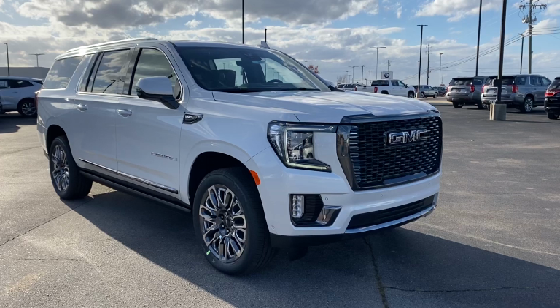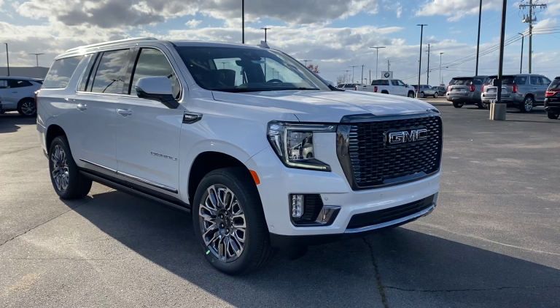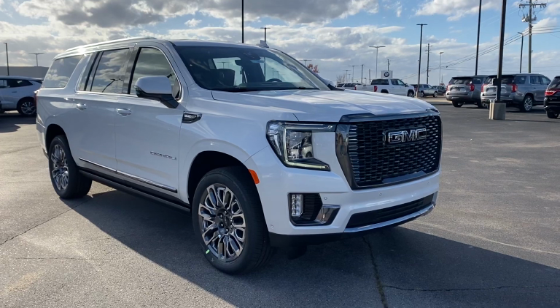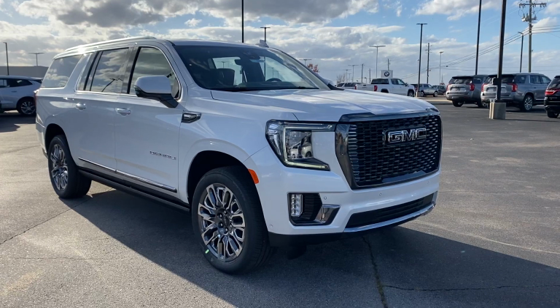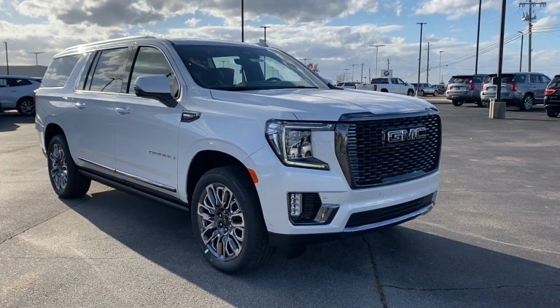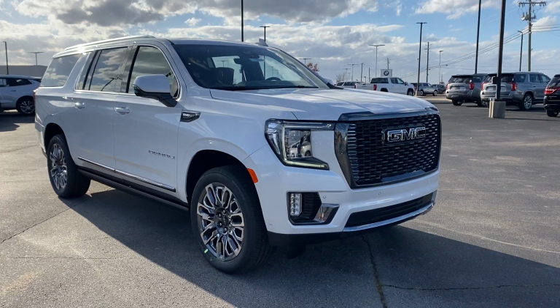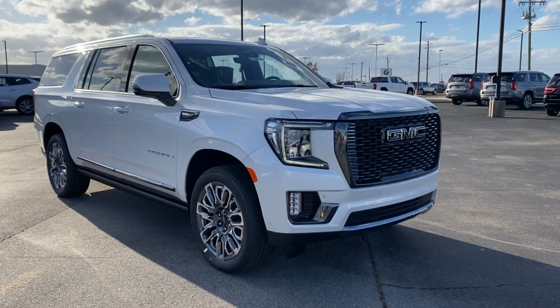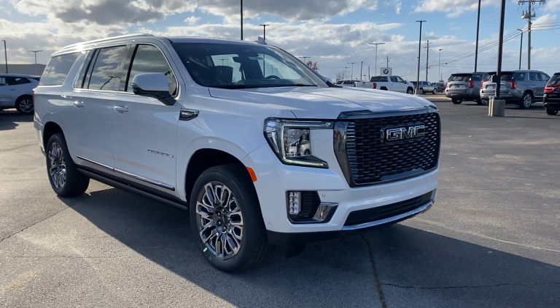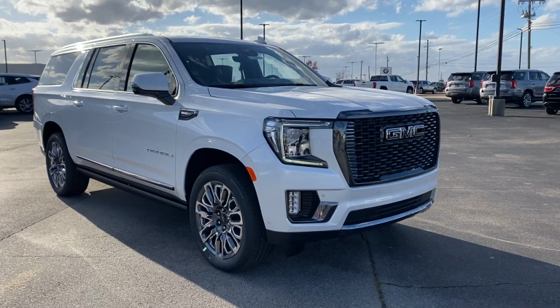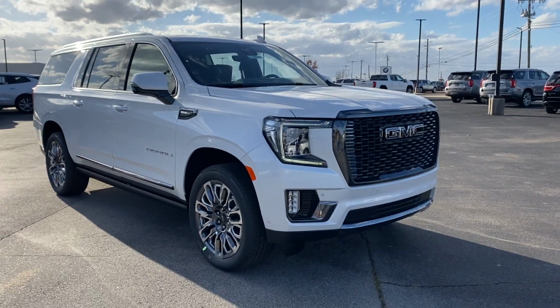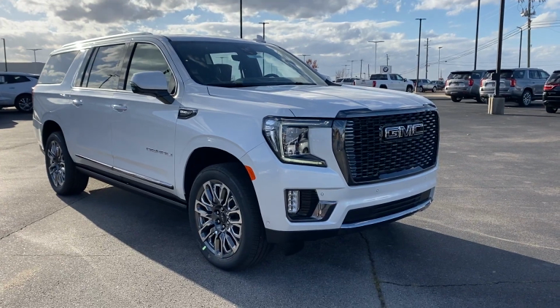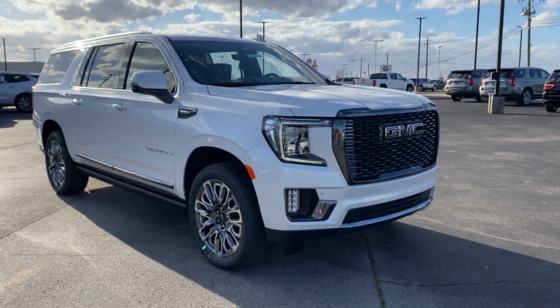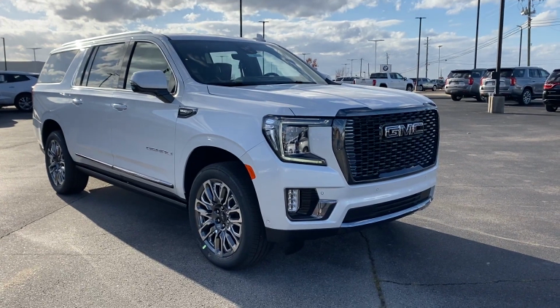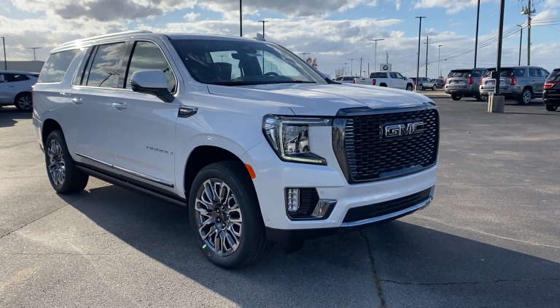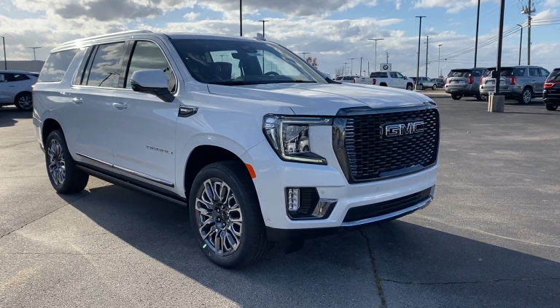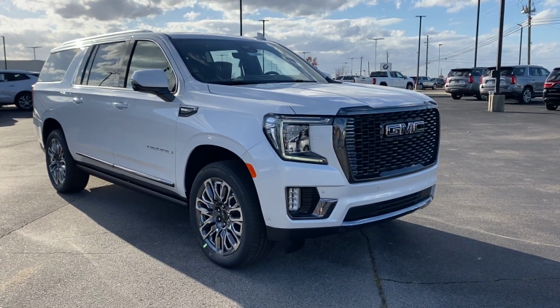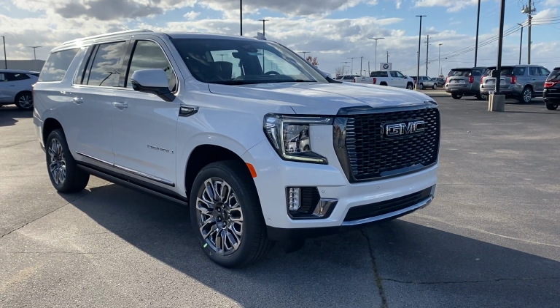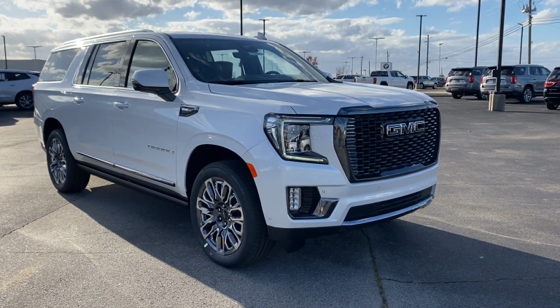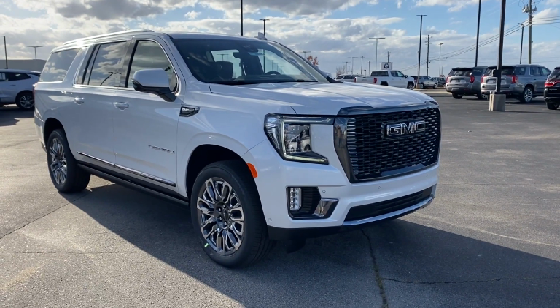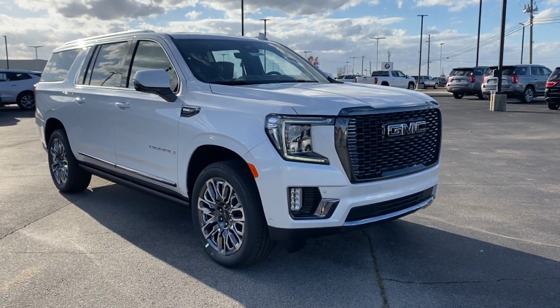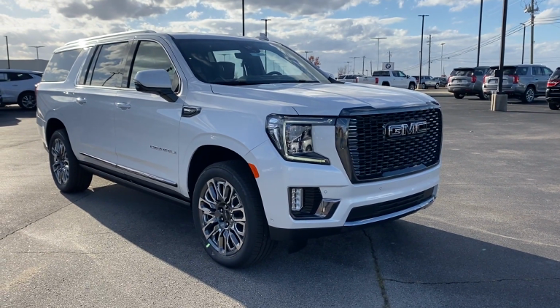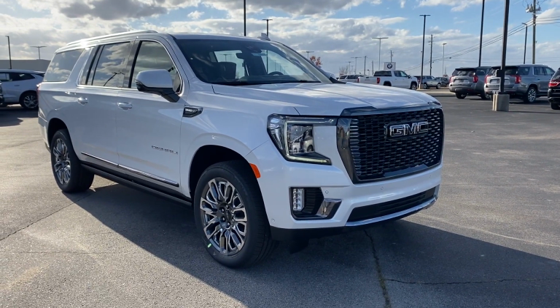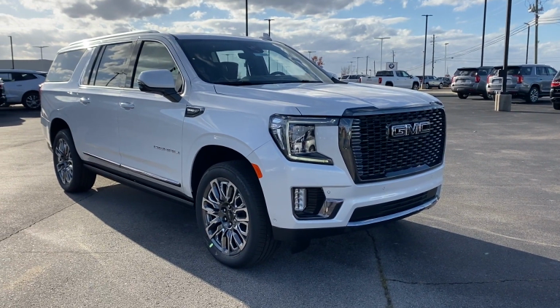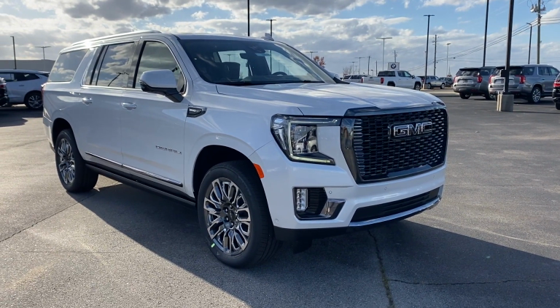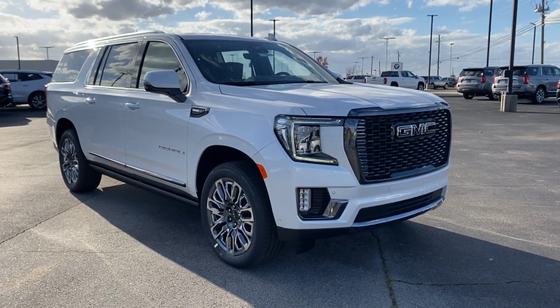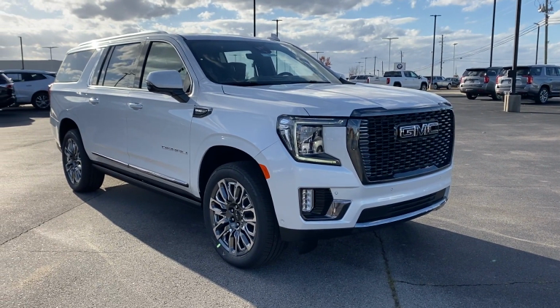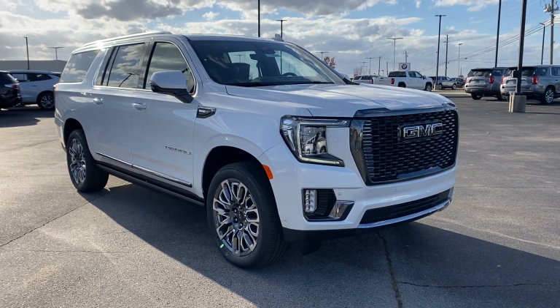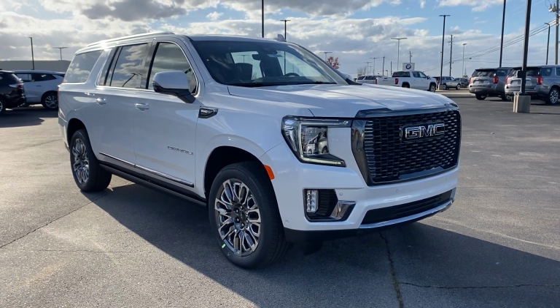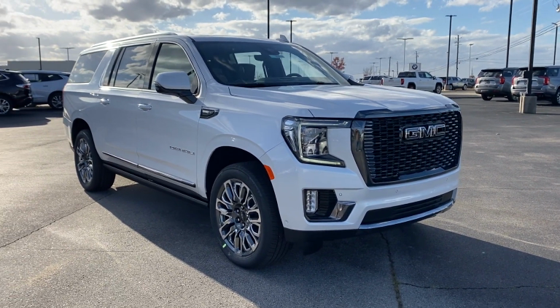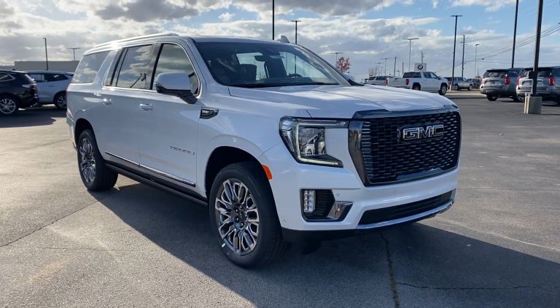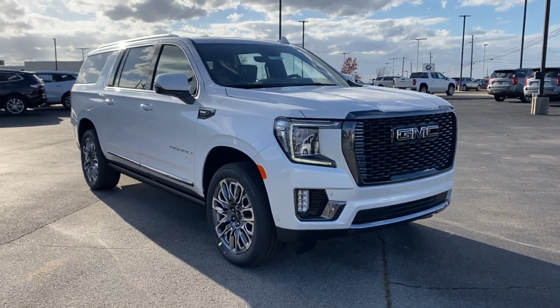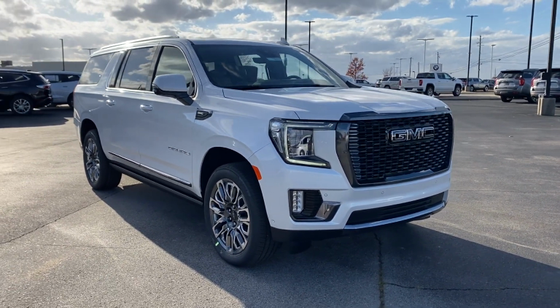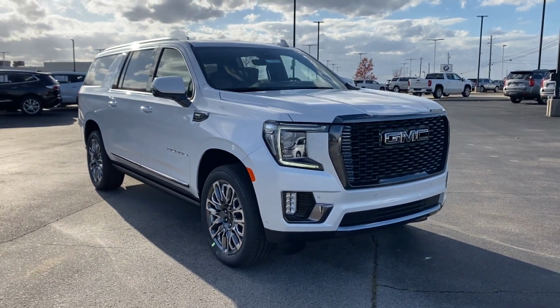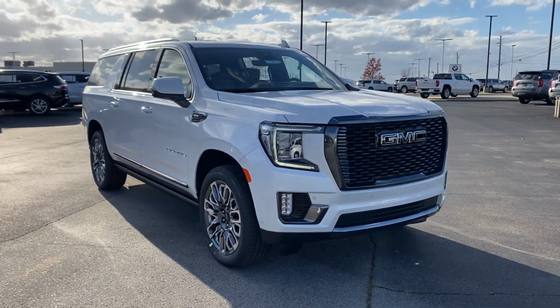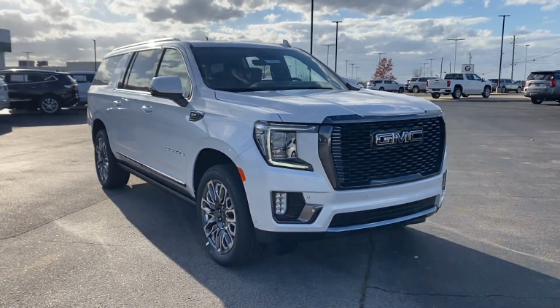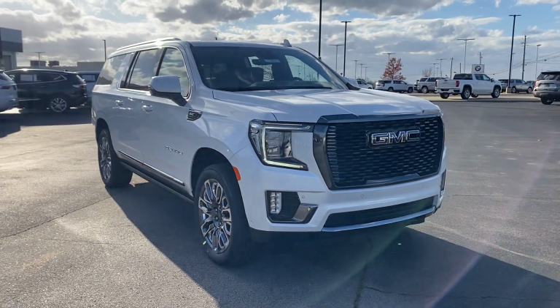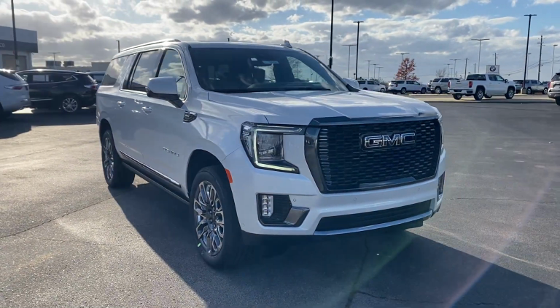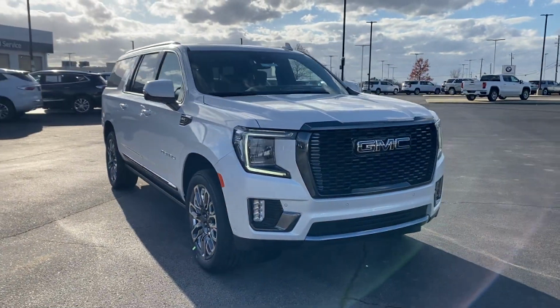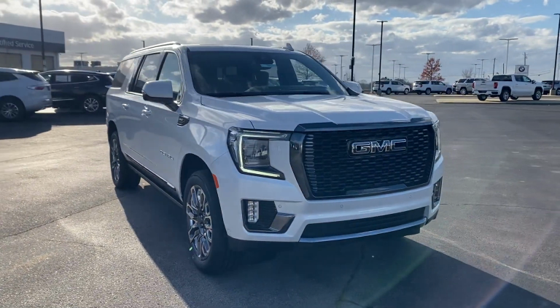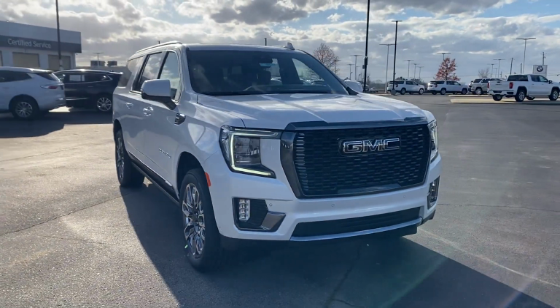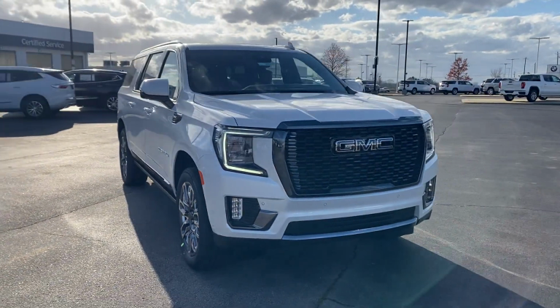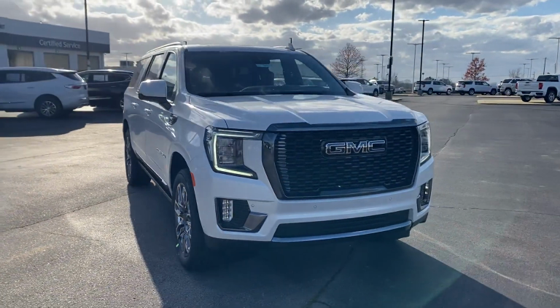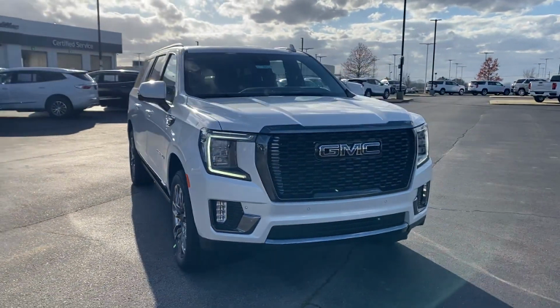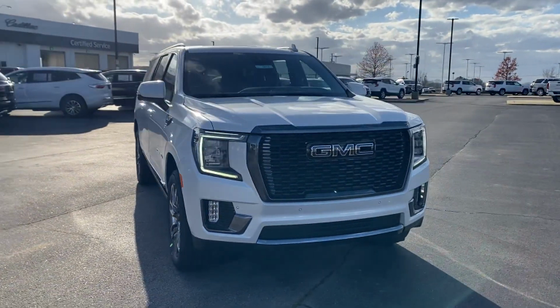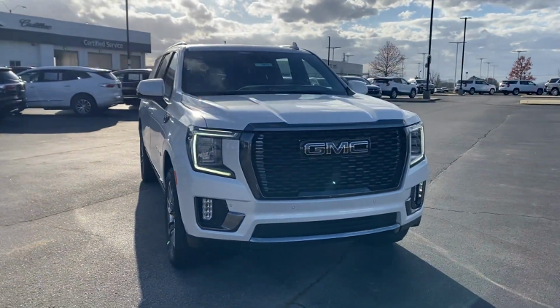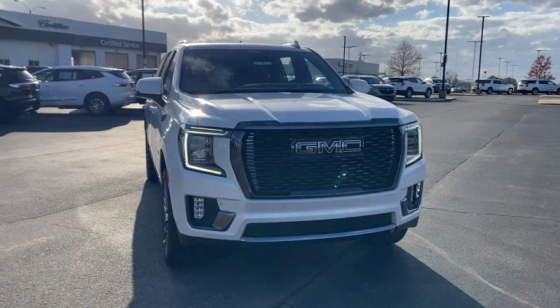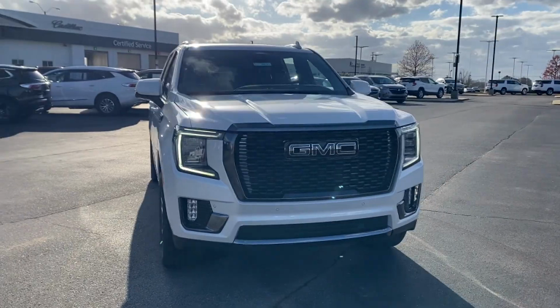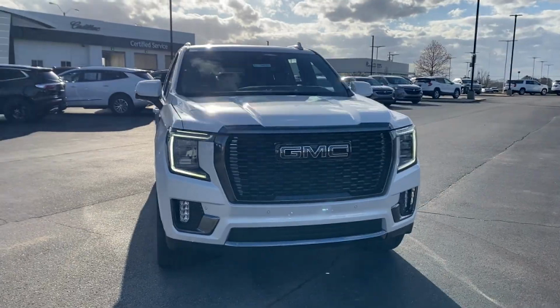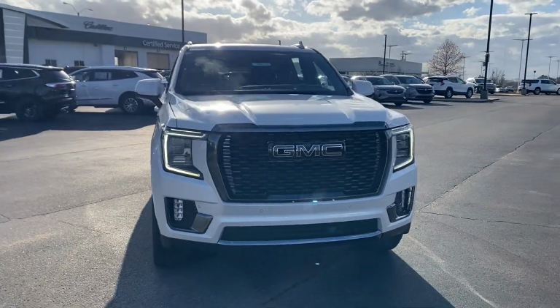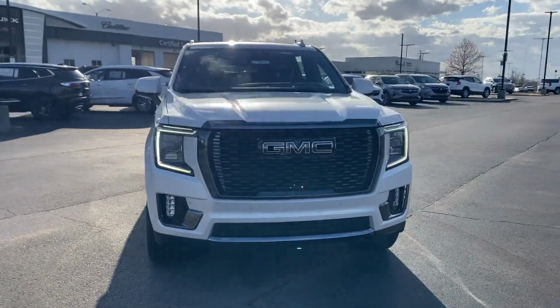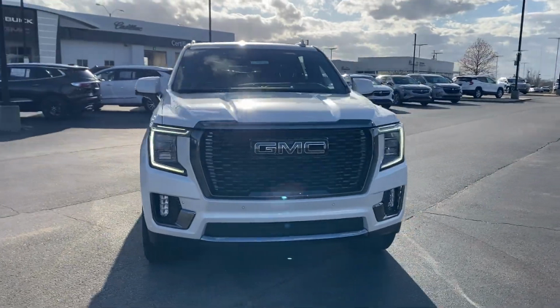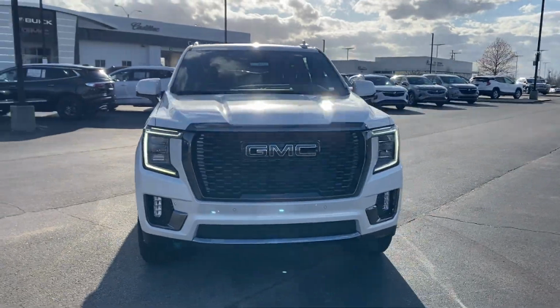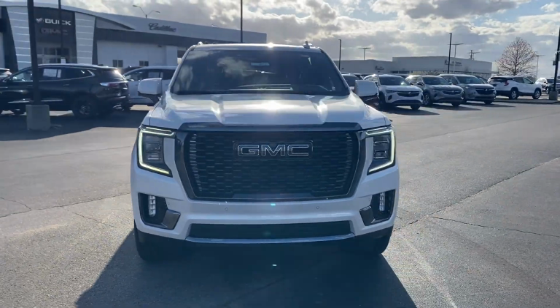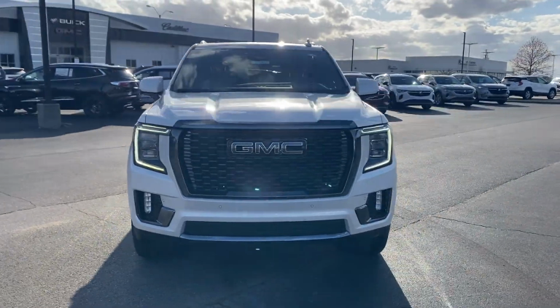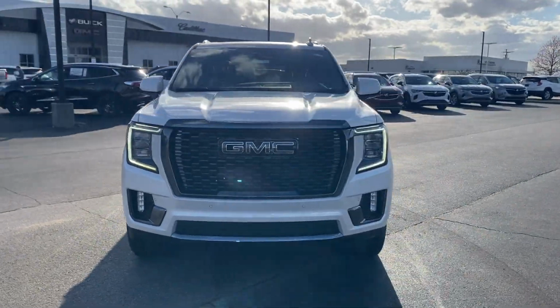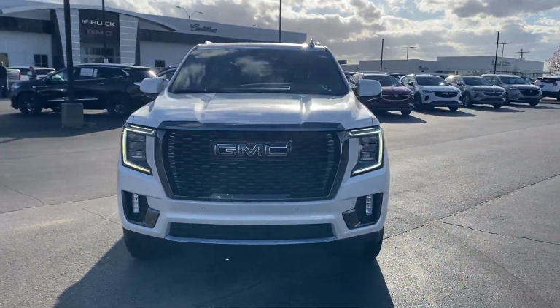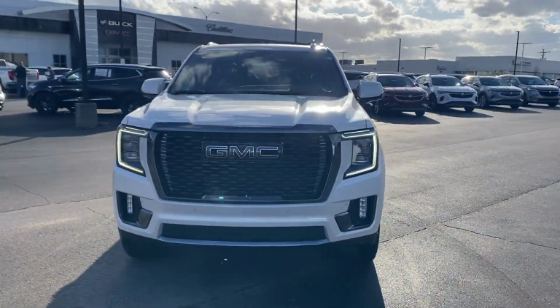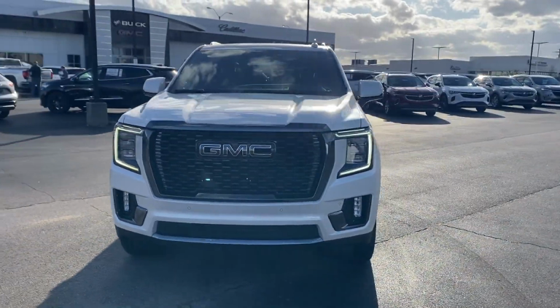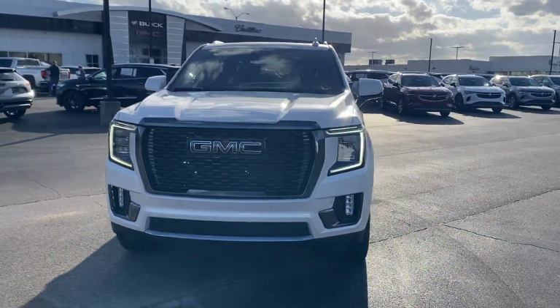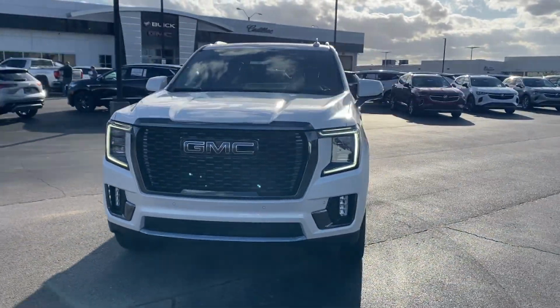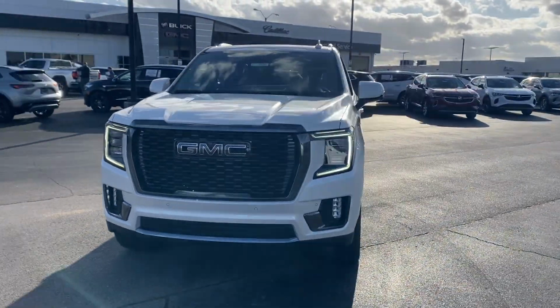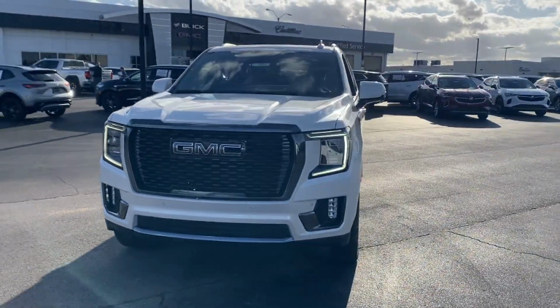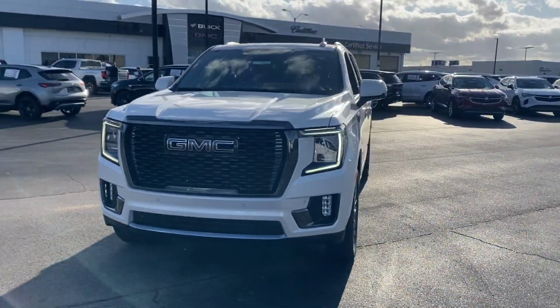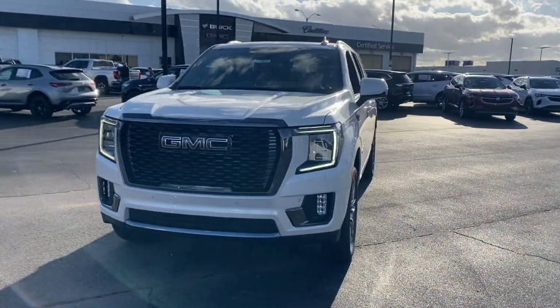2024 GMC Yukon XL. This SUV offers space as well as power and performance.